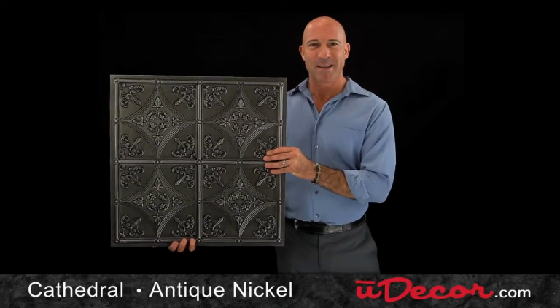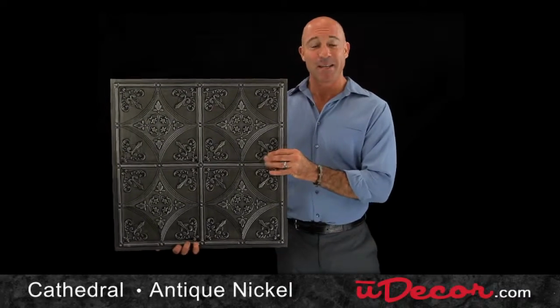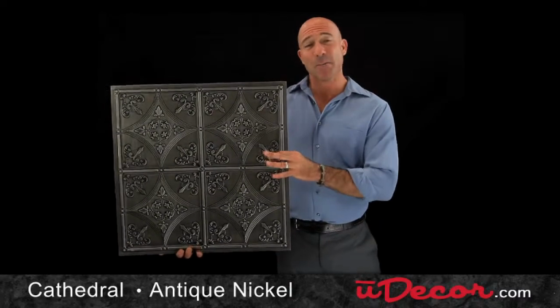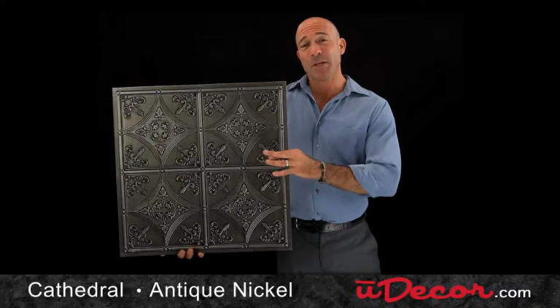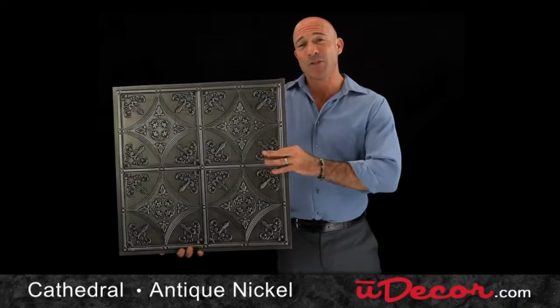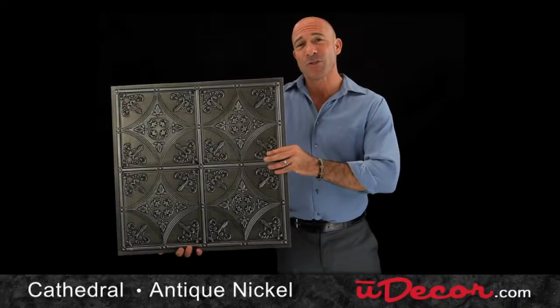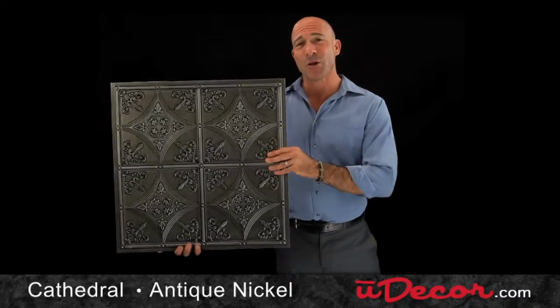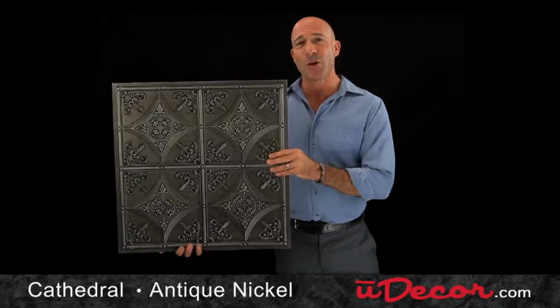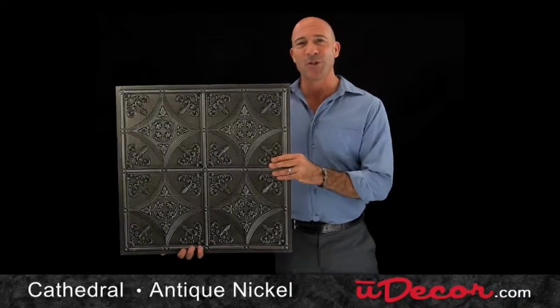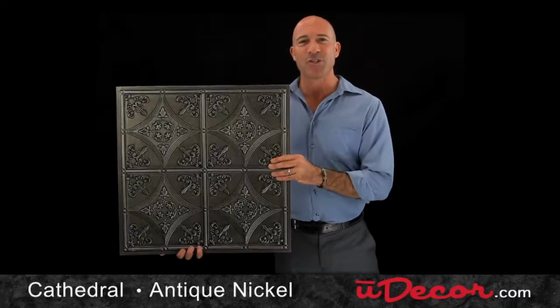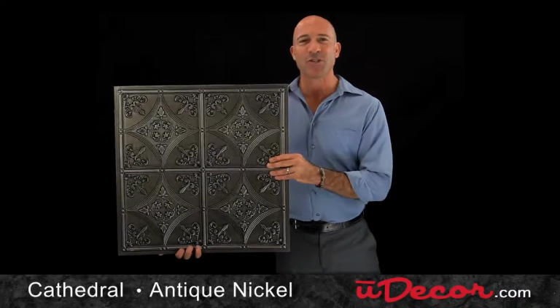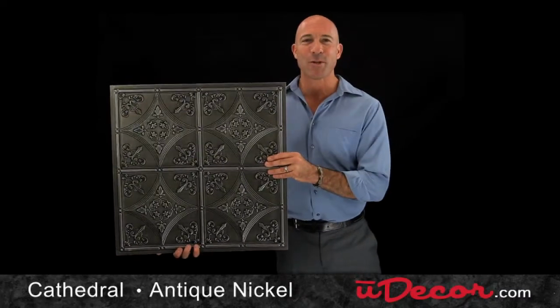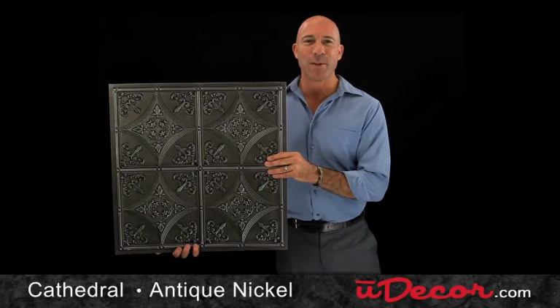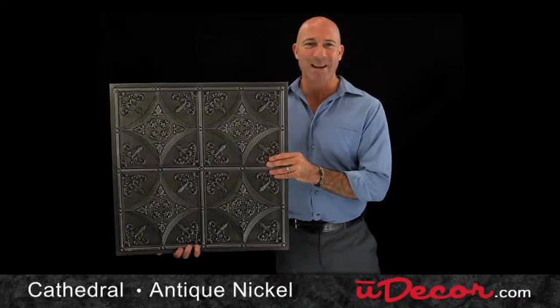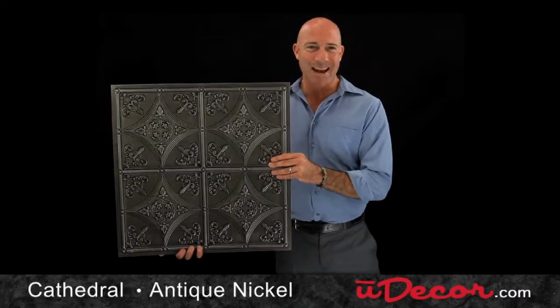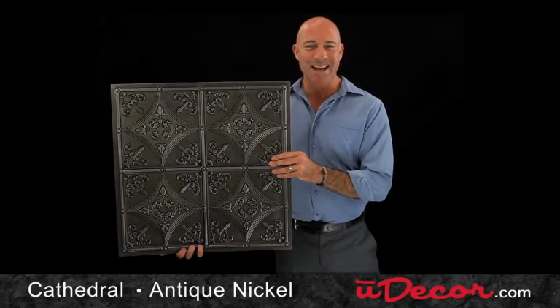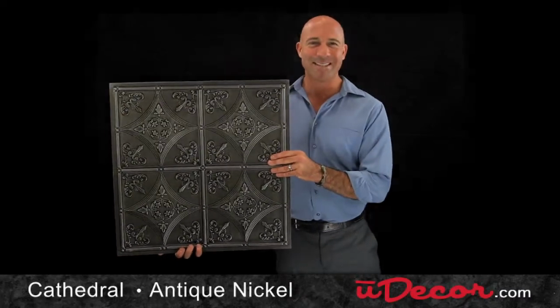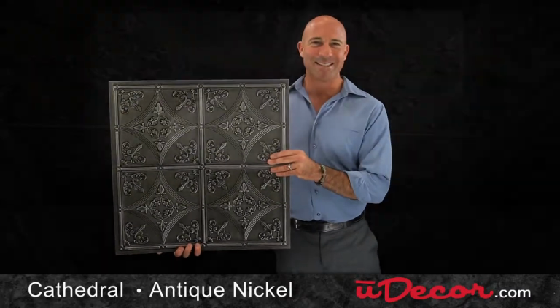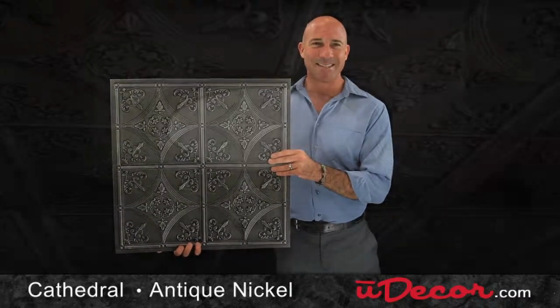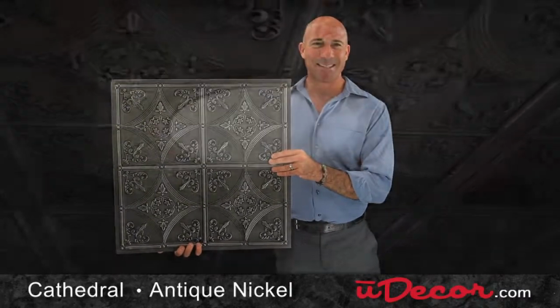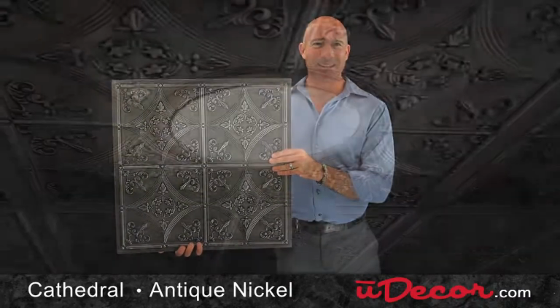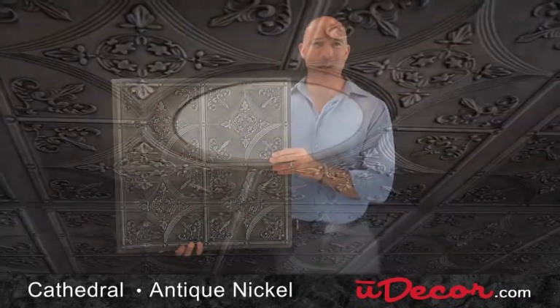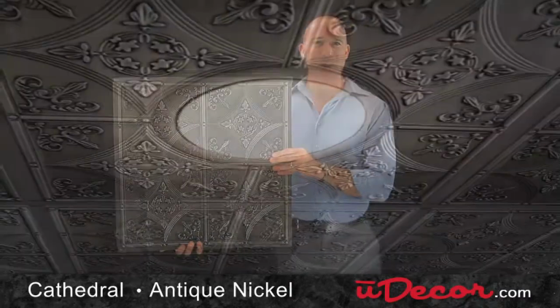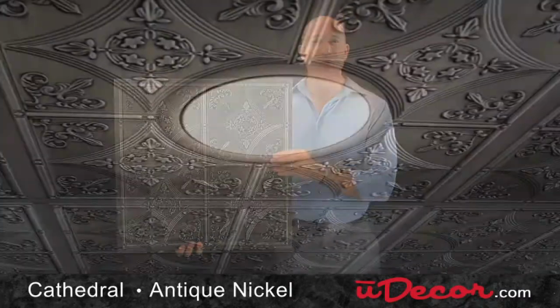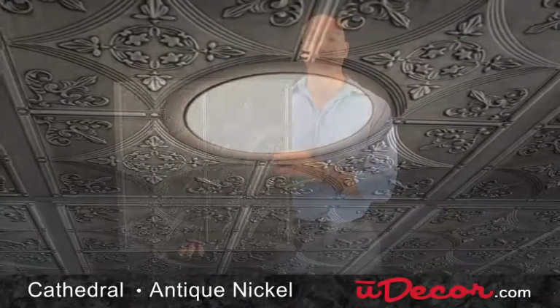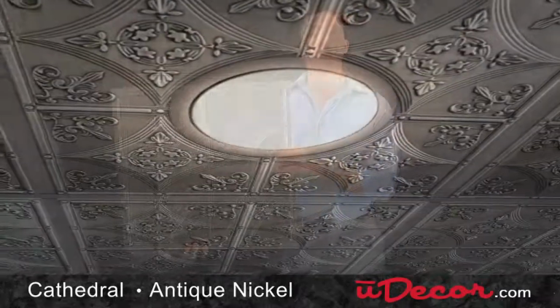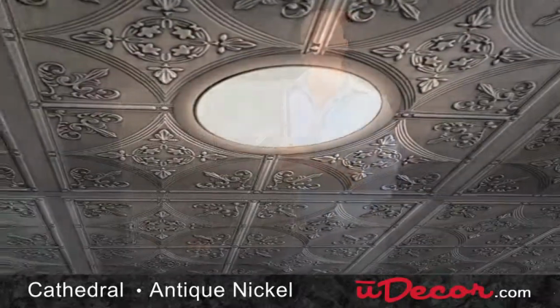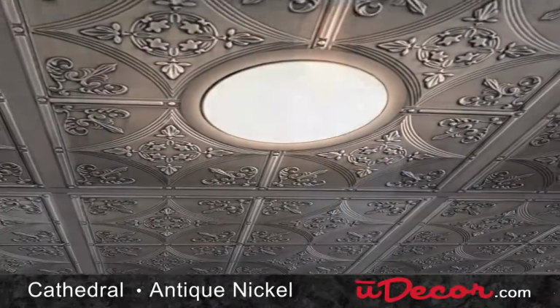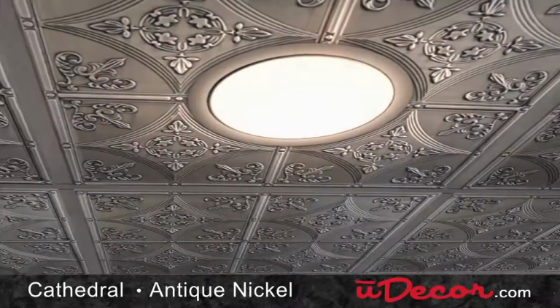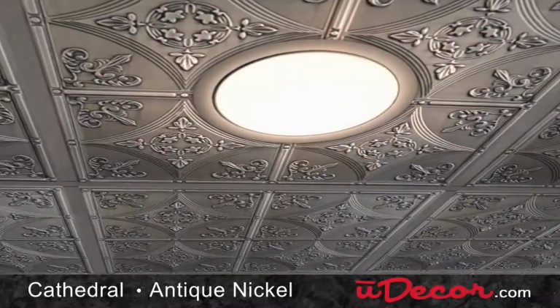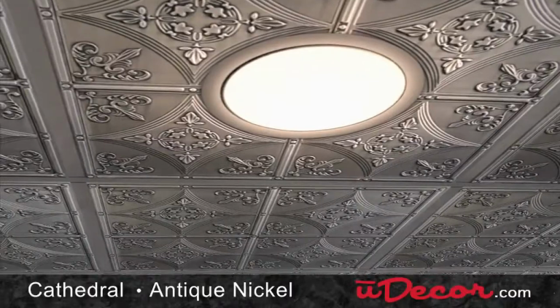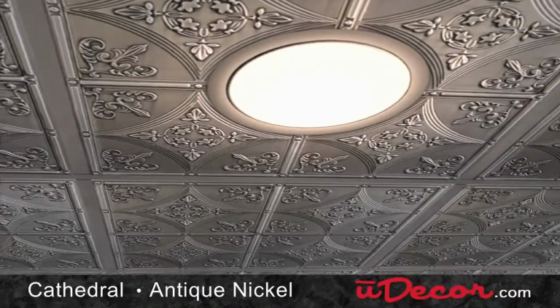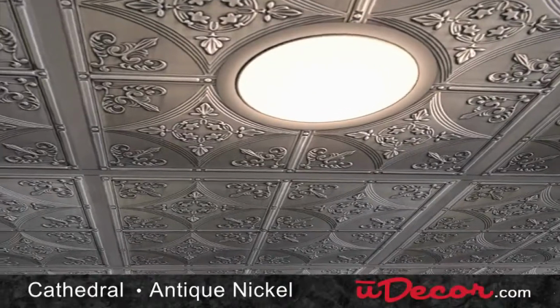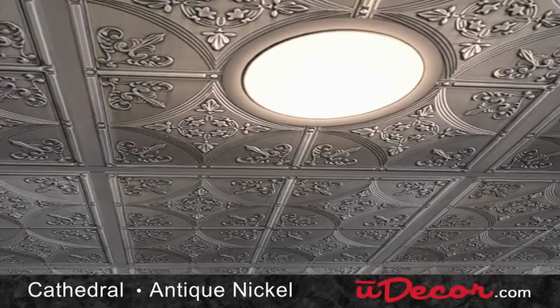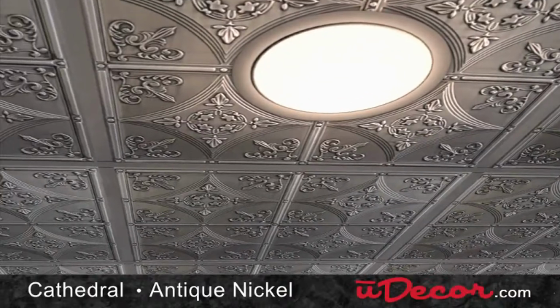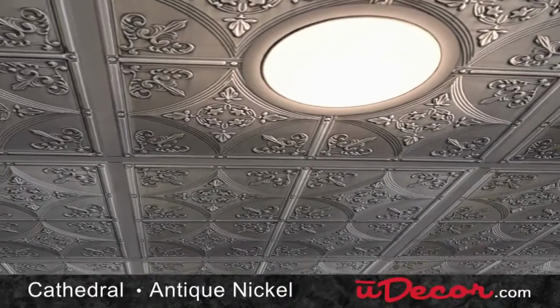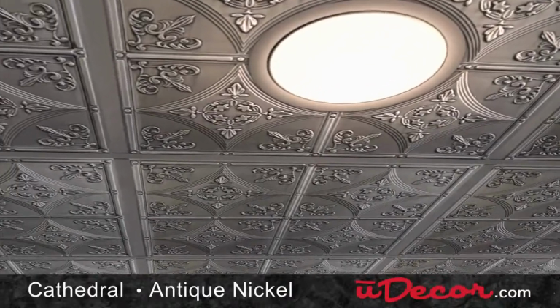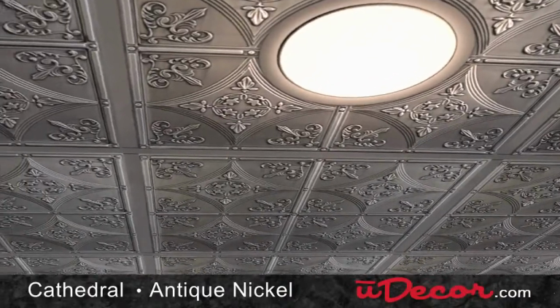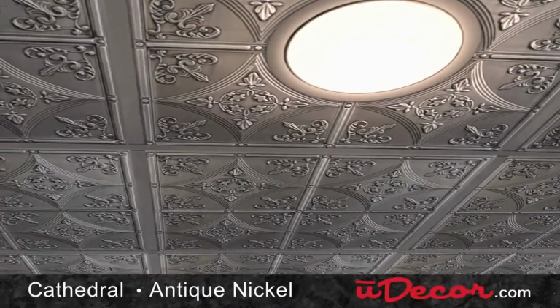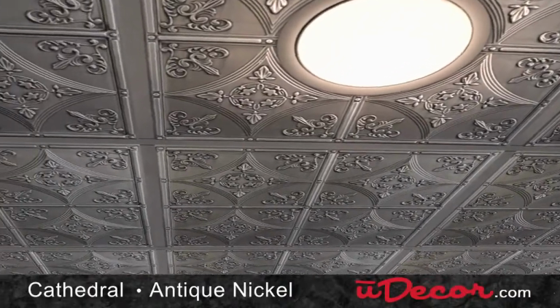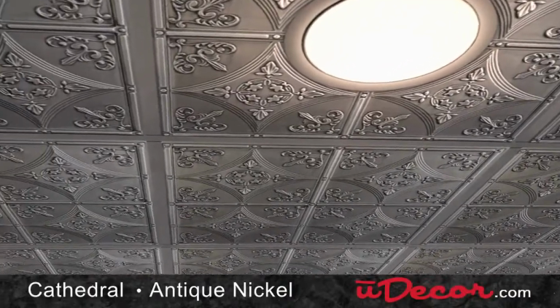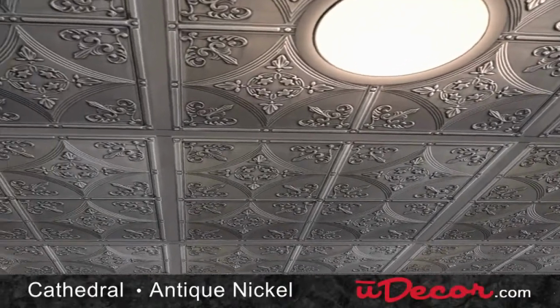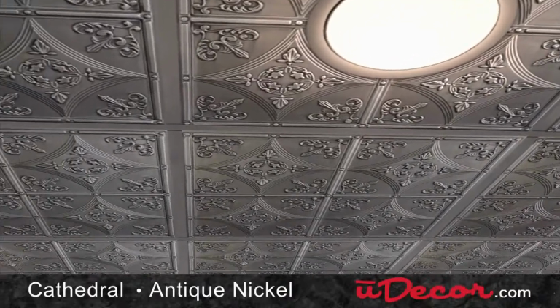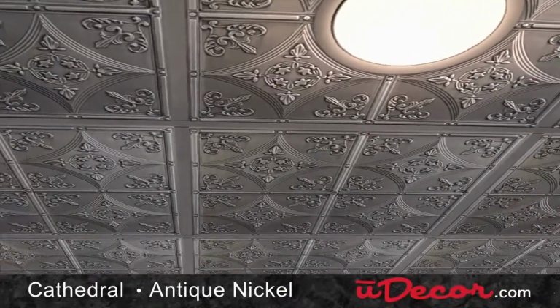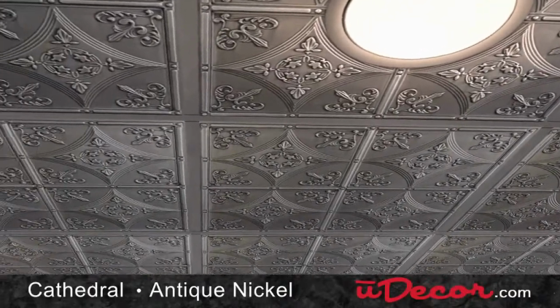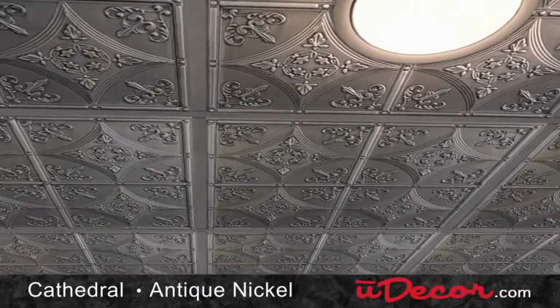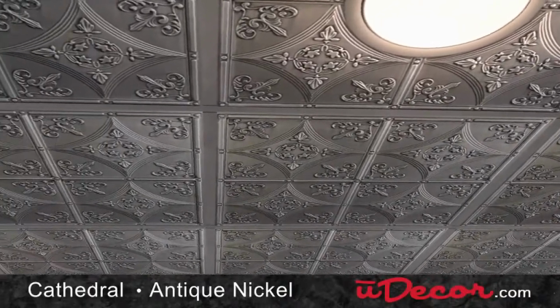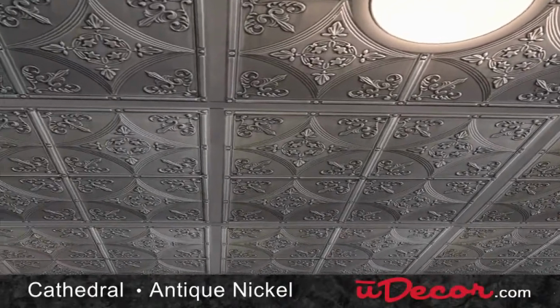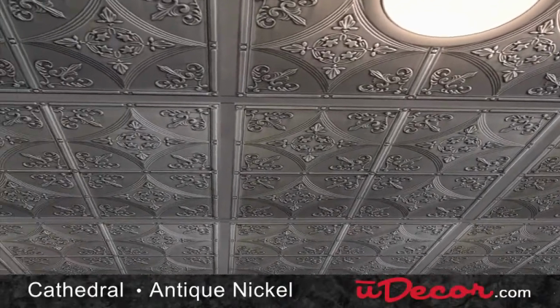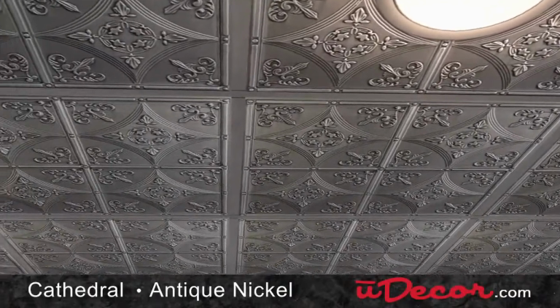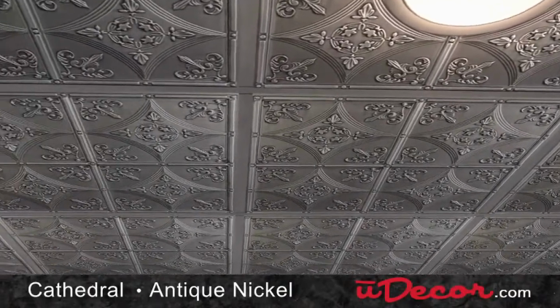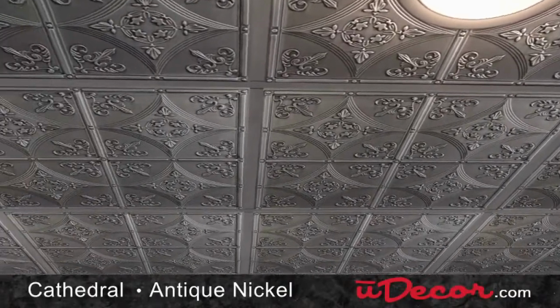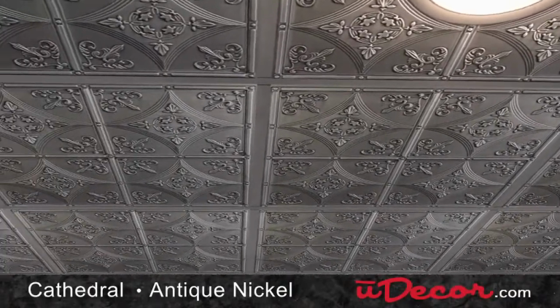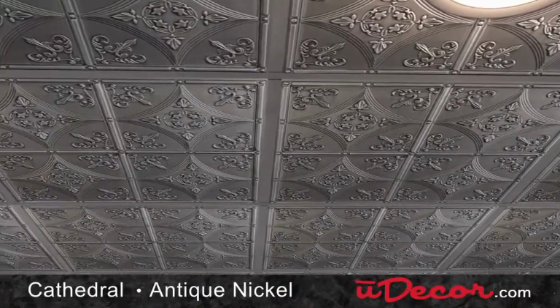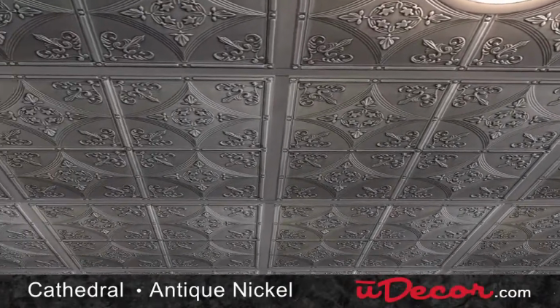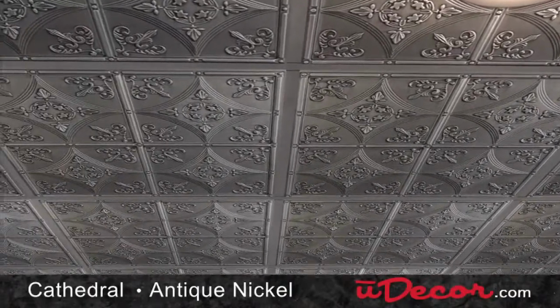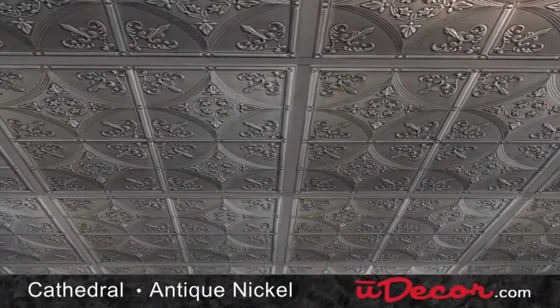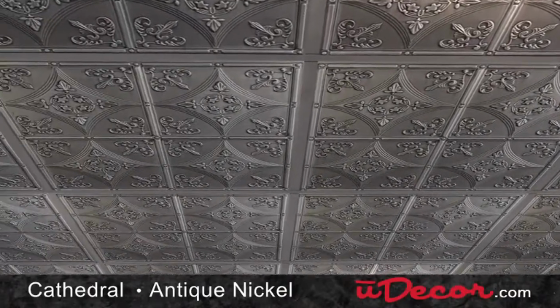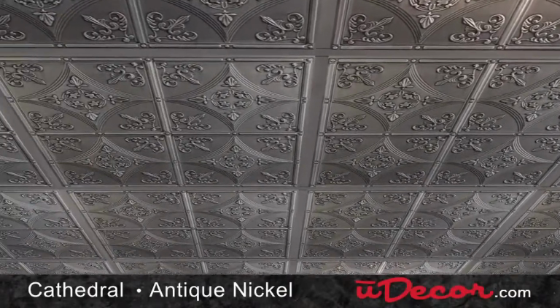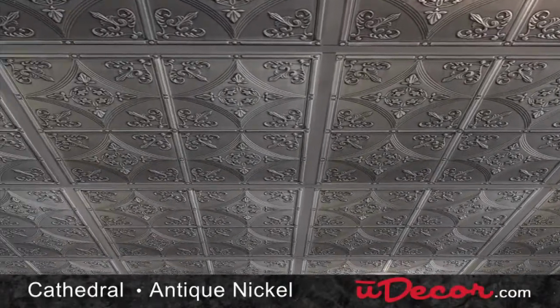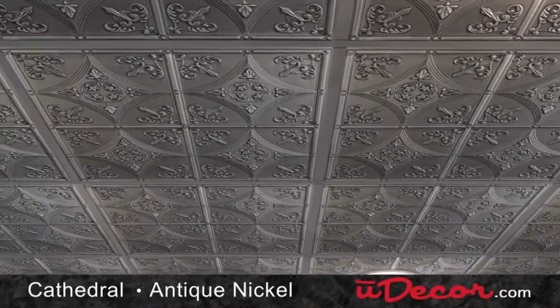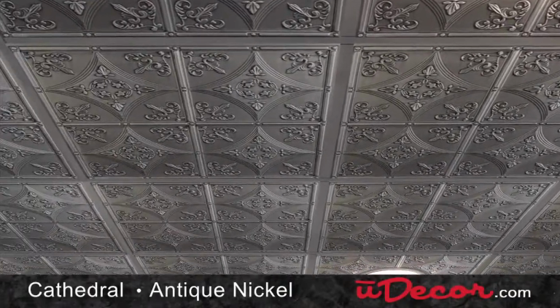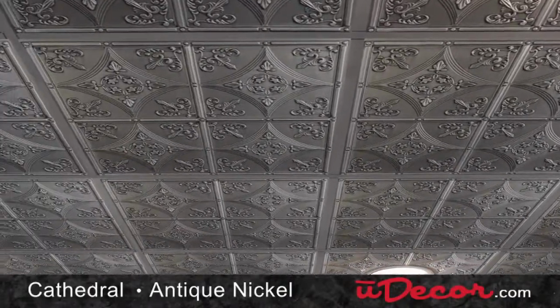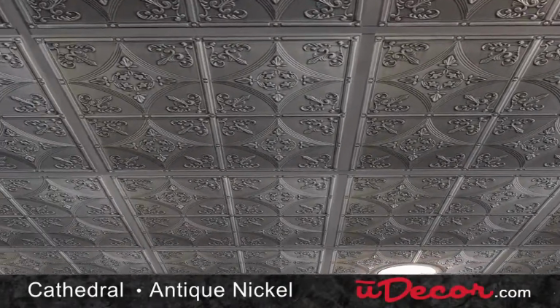It can be installed in just about any ceiling, from drop grid to direct mount, or even as refacing over existing tiles.